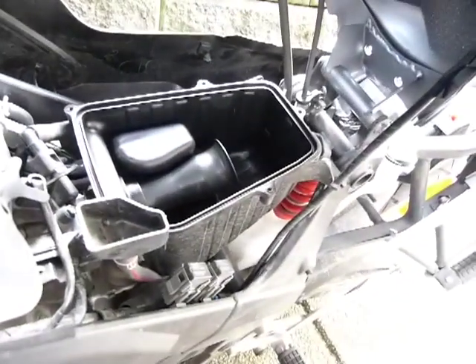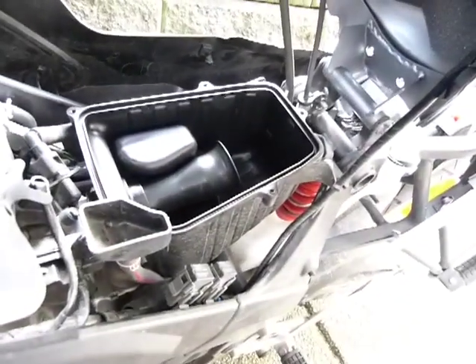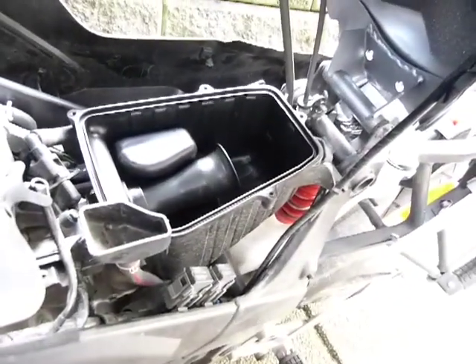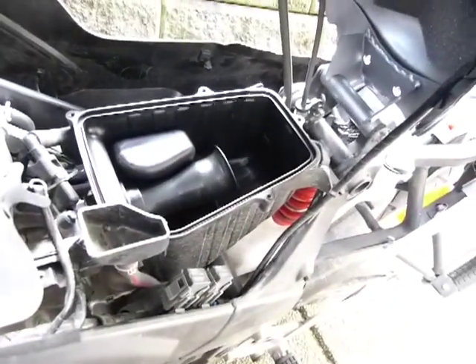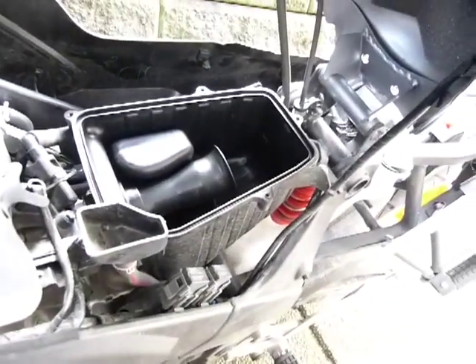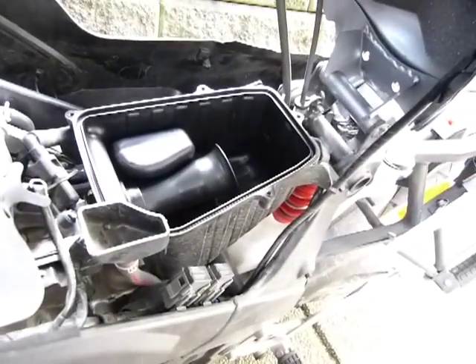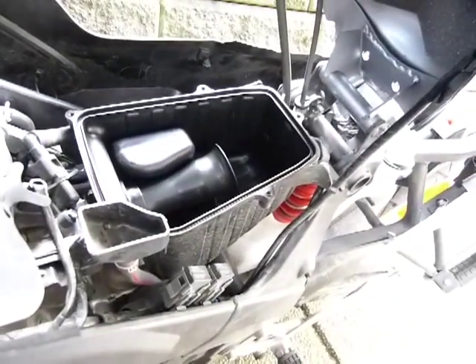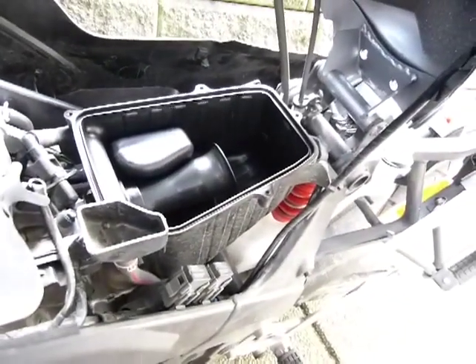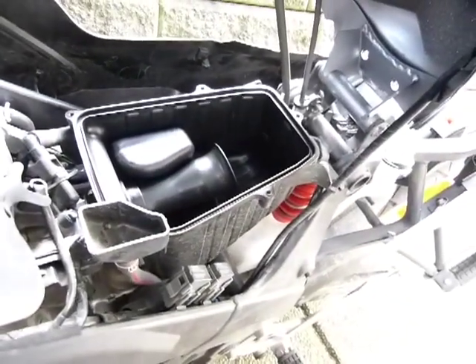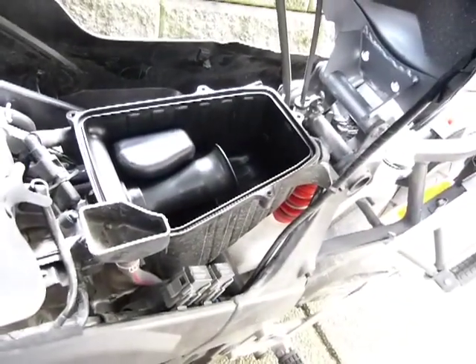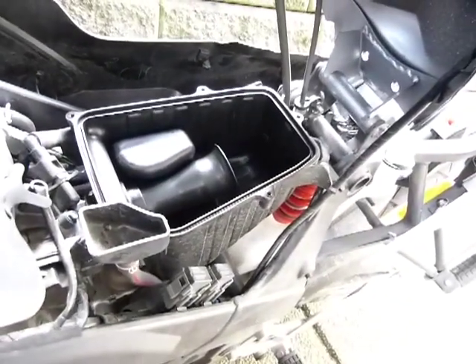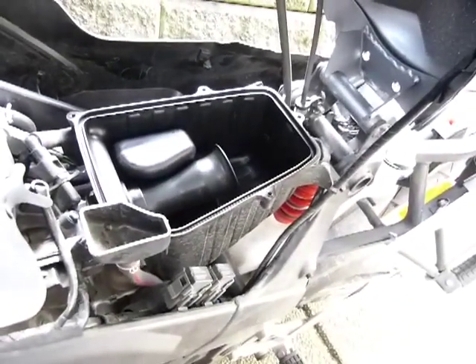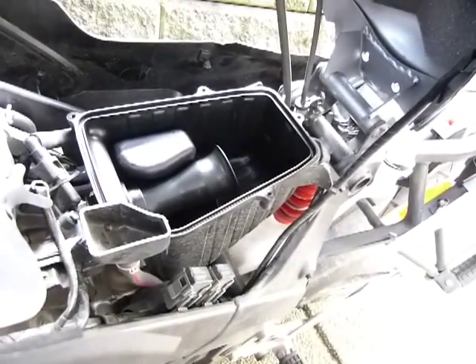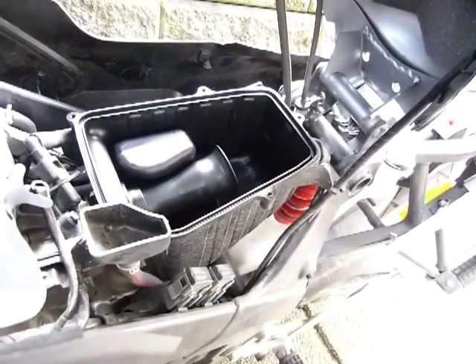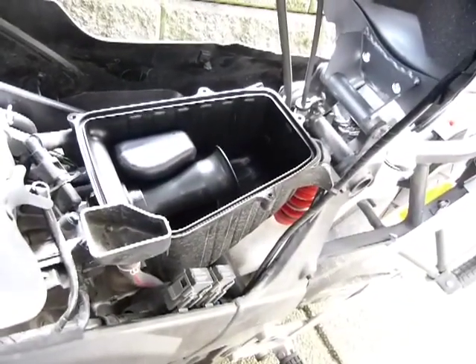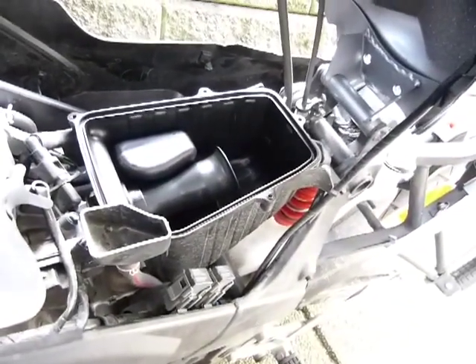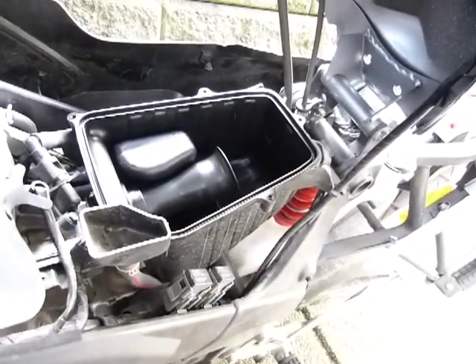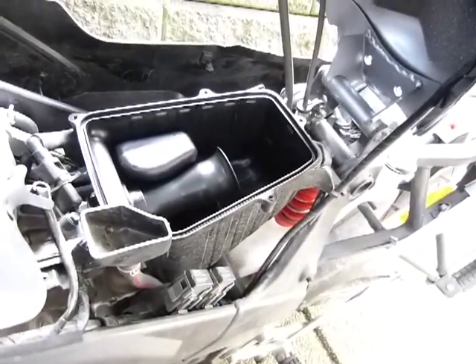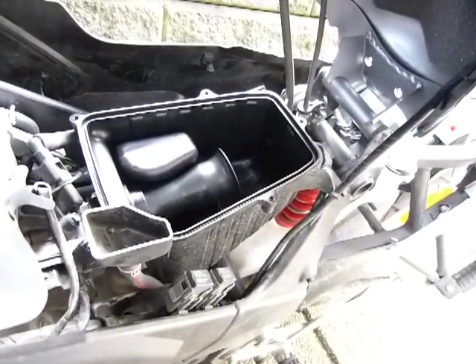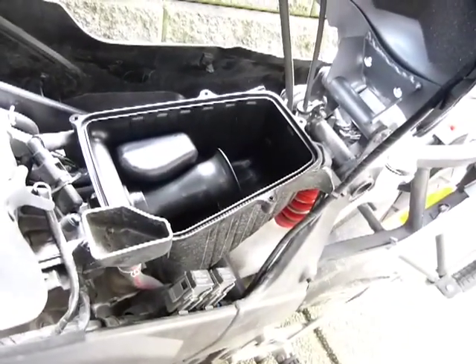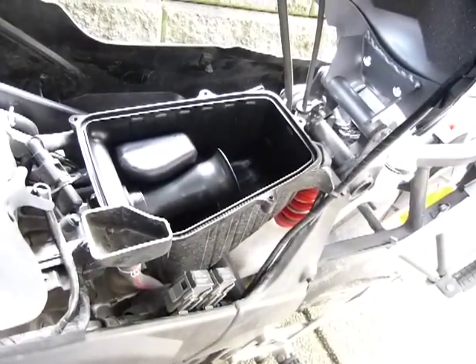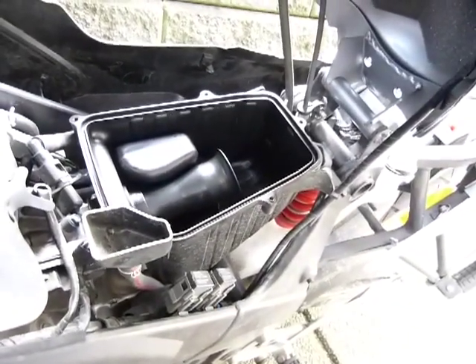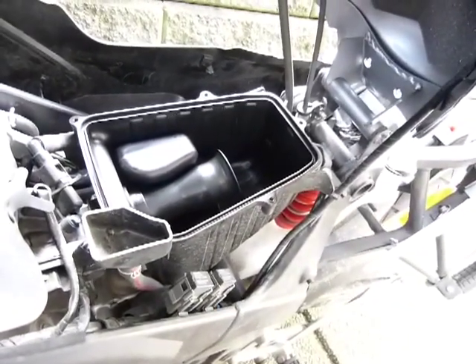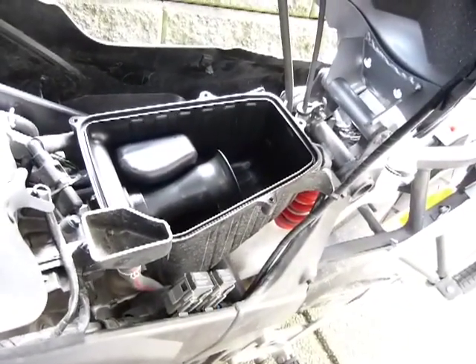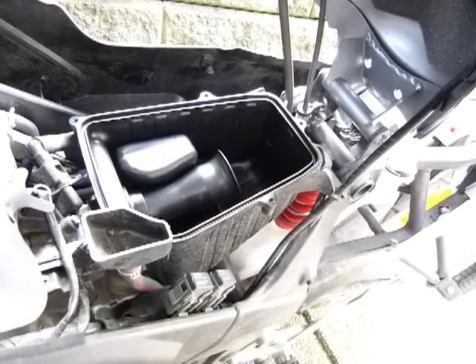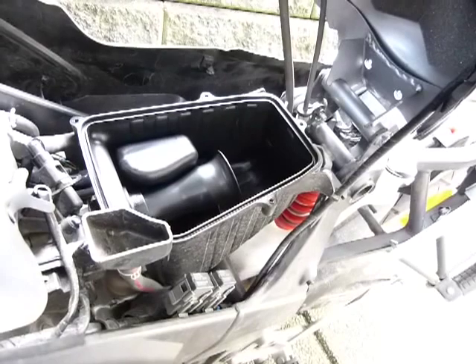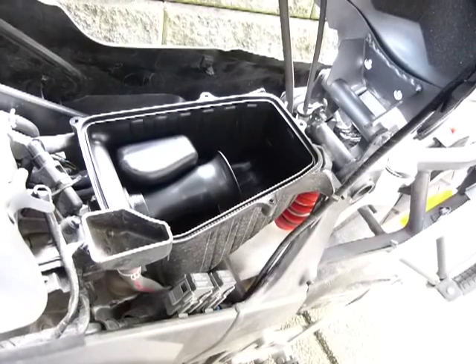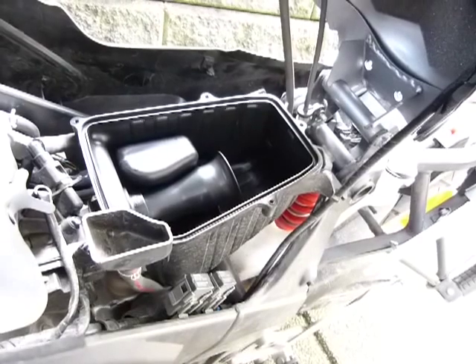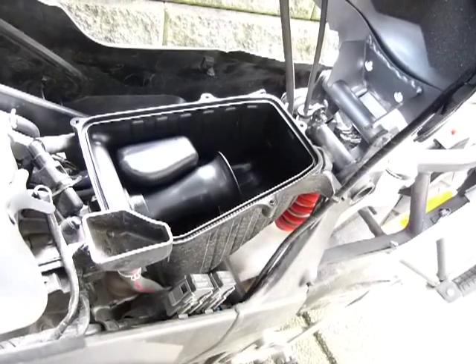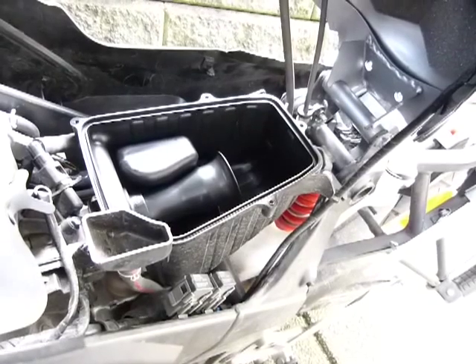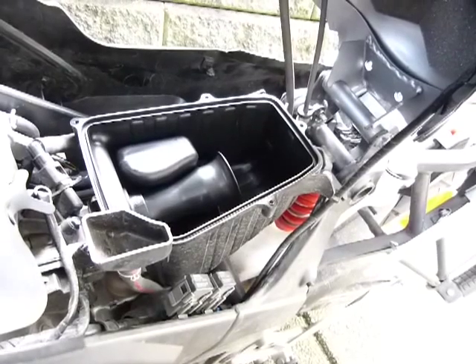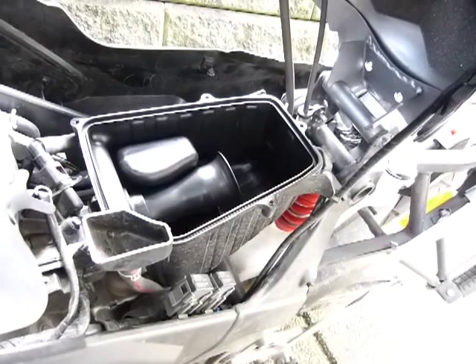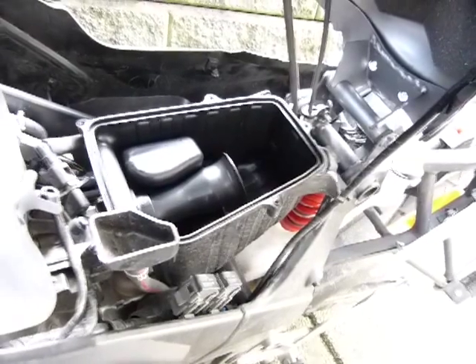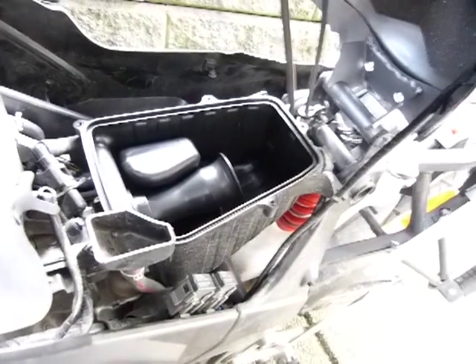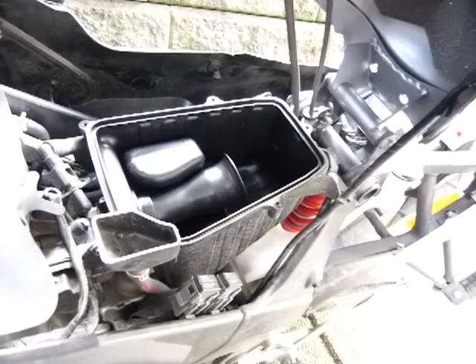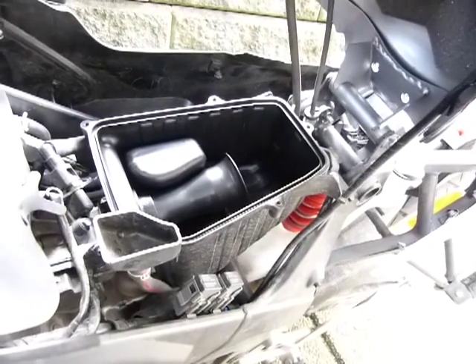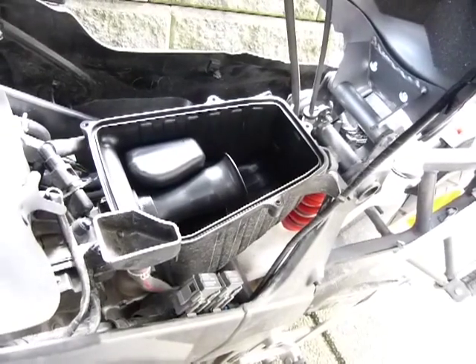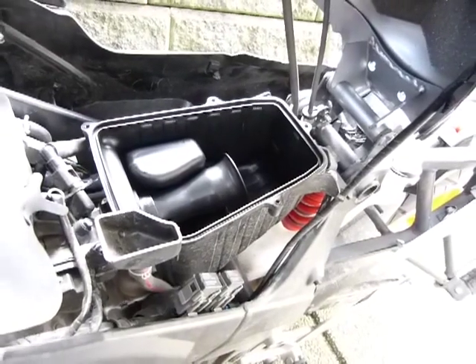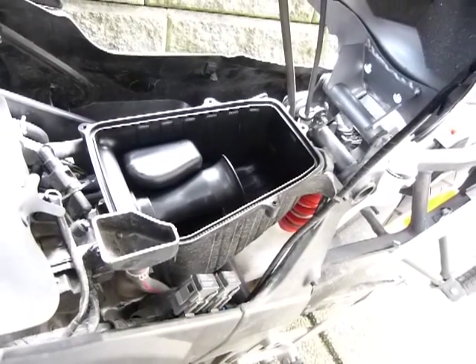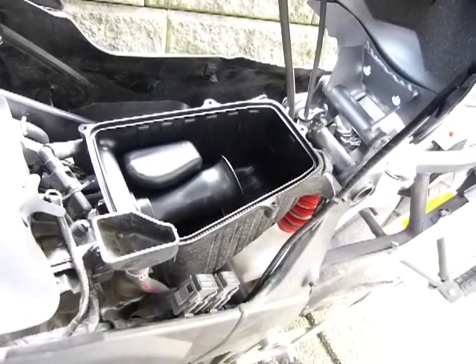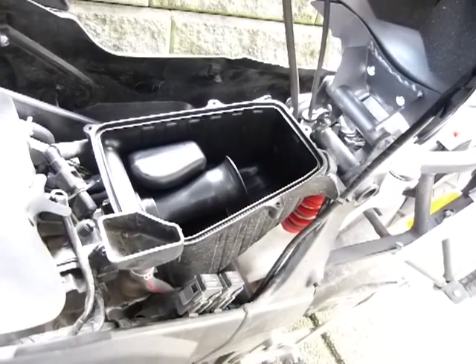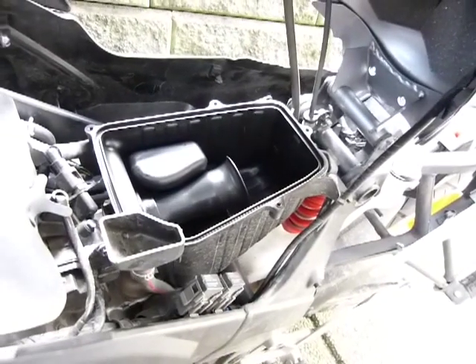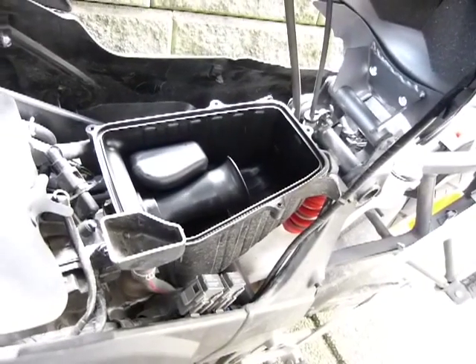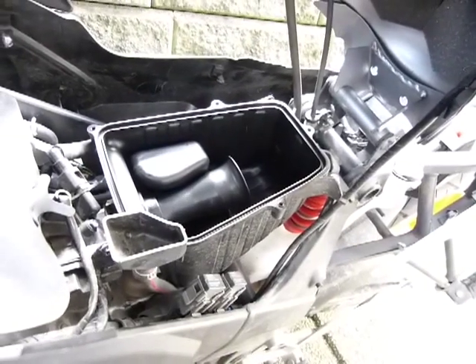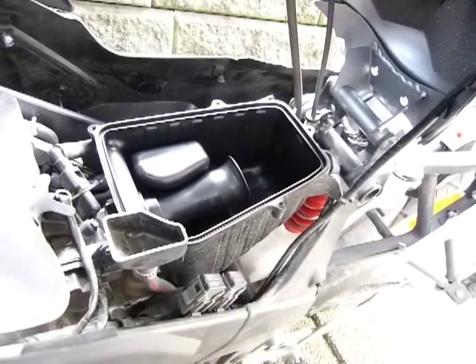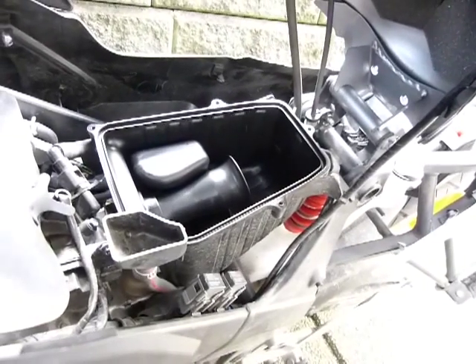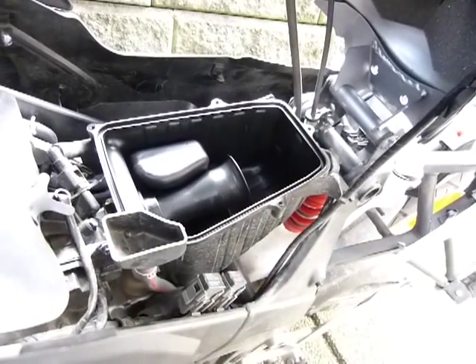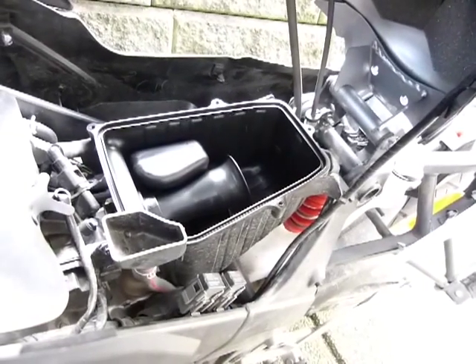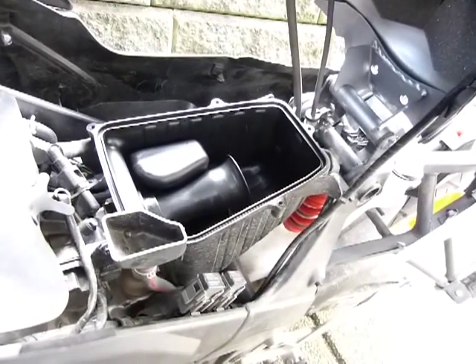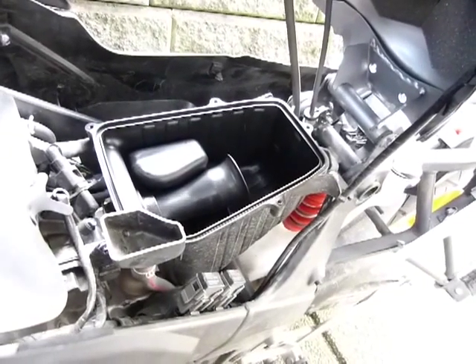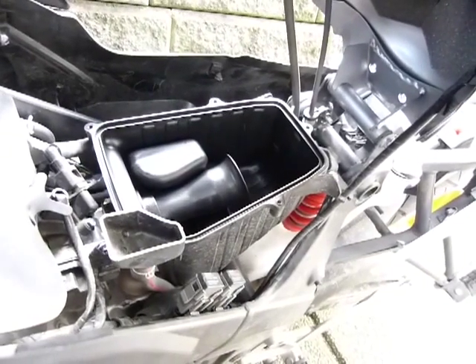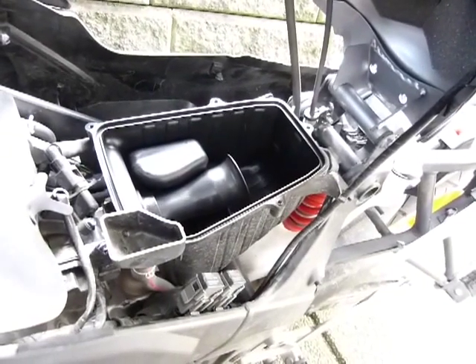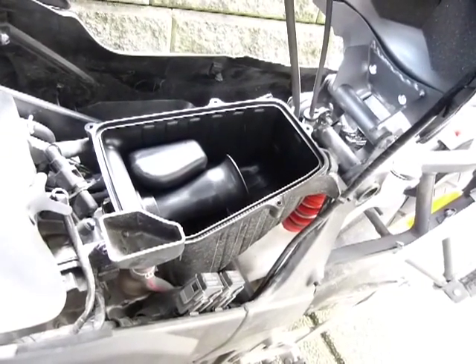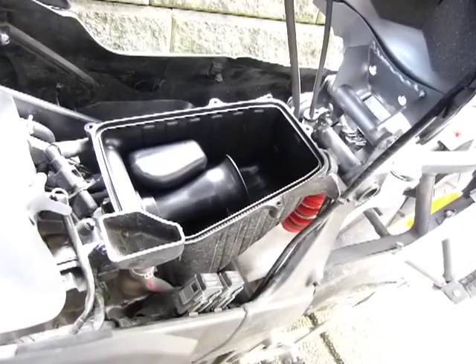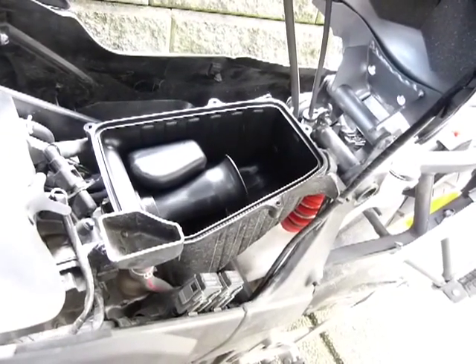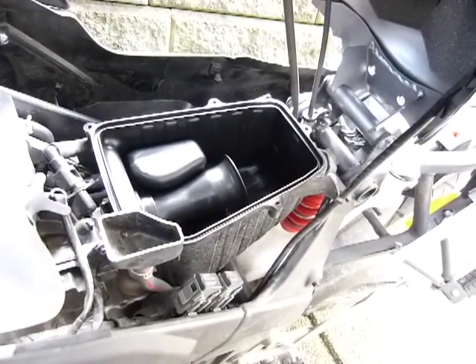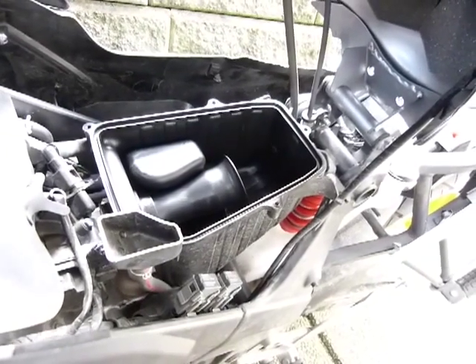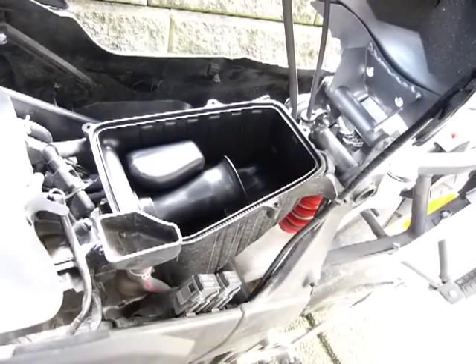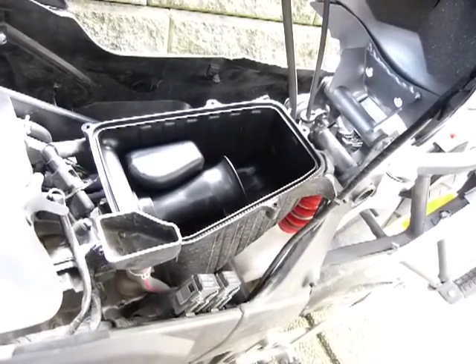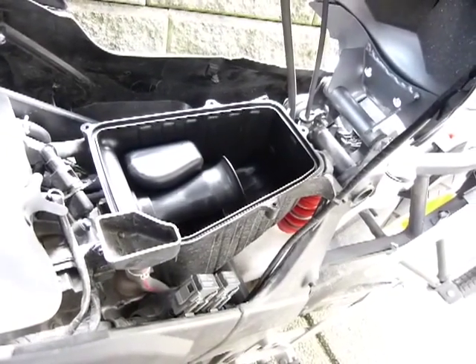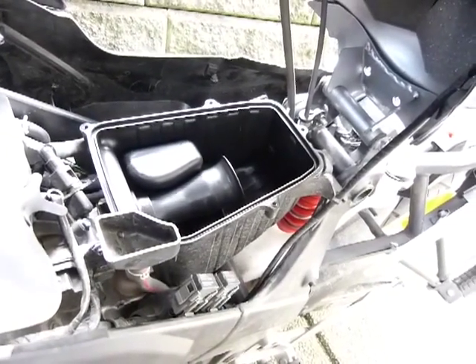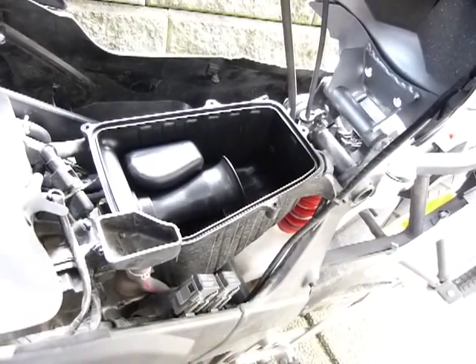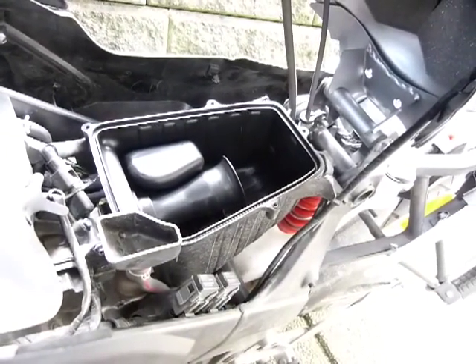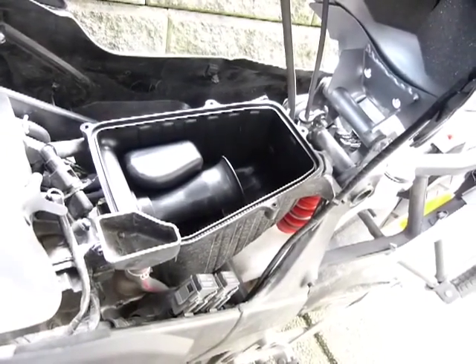So that's how to get to the air box. Put everything back together in reverse order. Don't strip the bolts. Don't lose anything. Have fun.